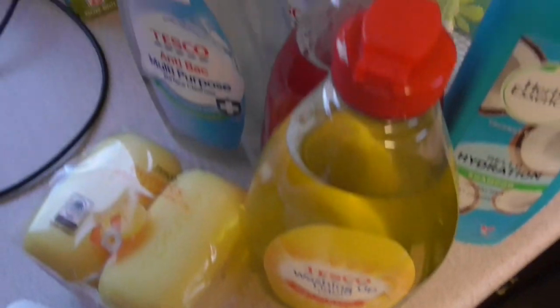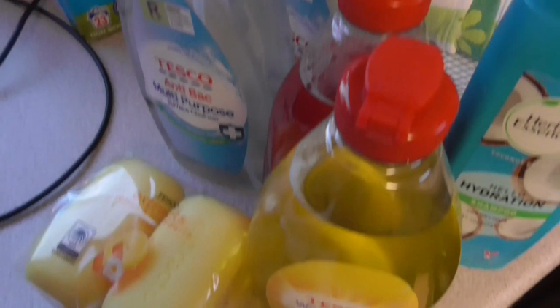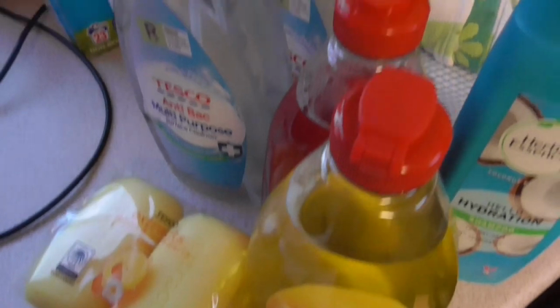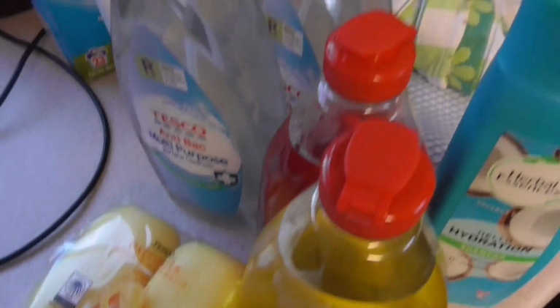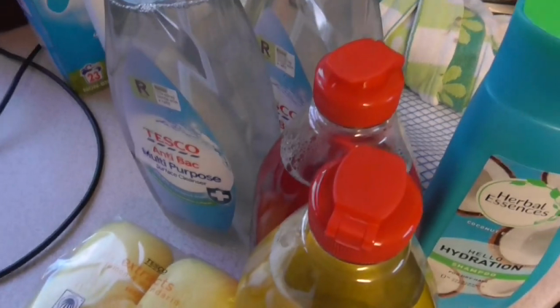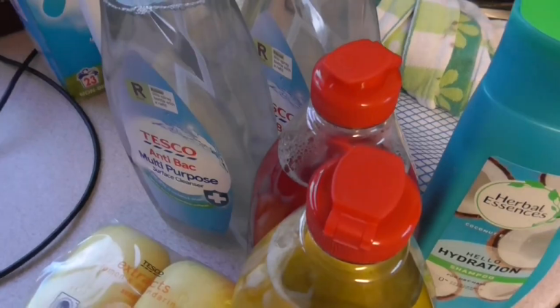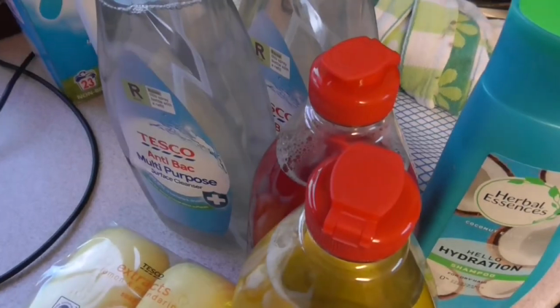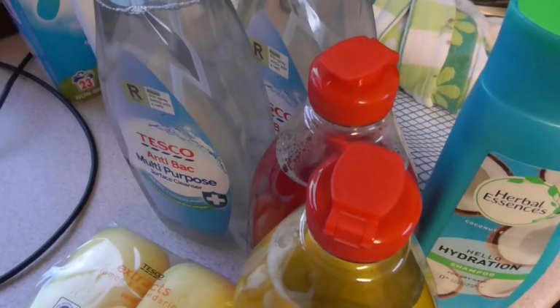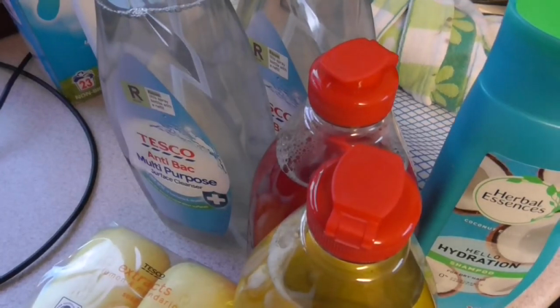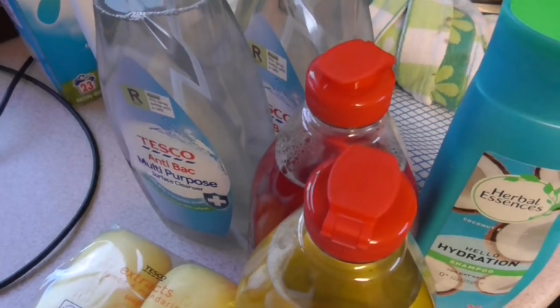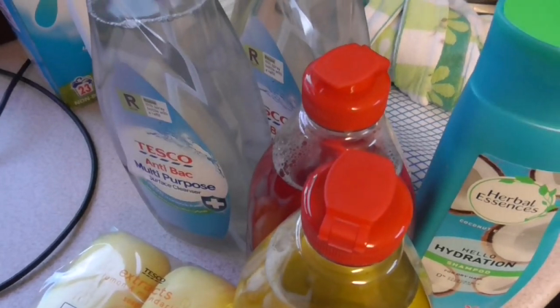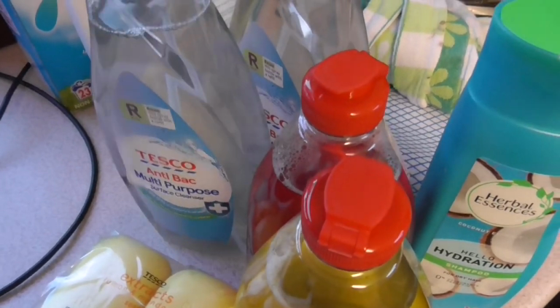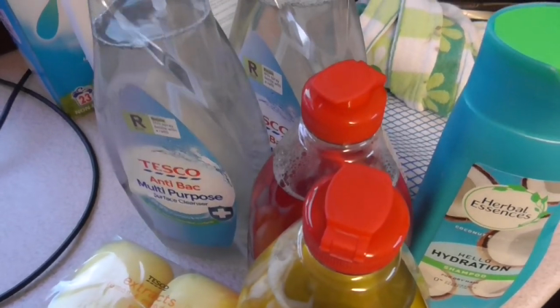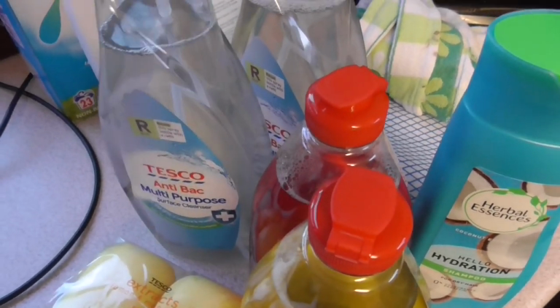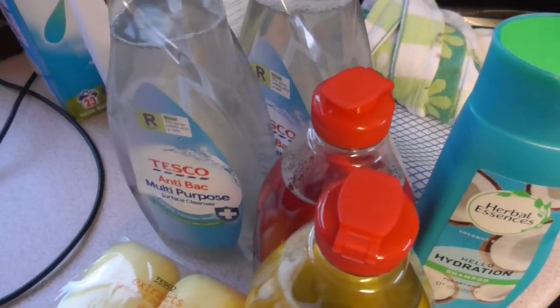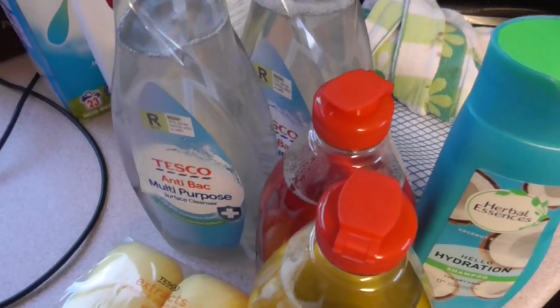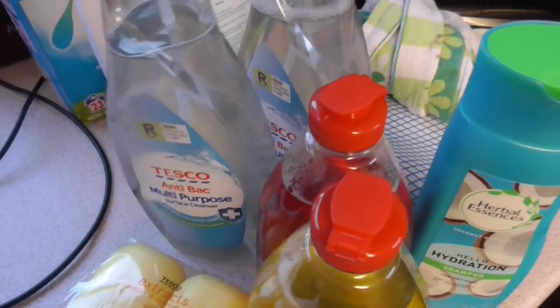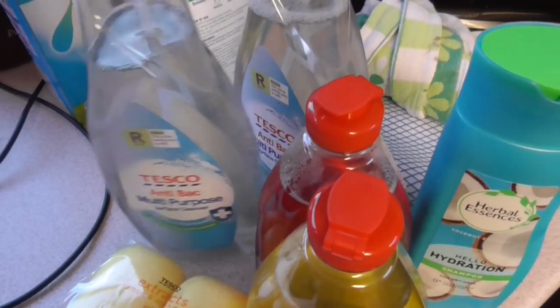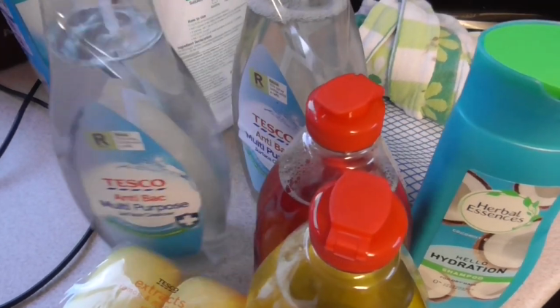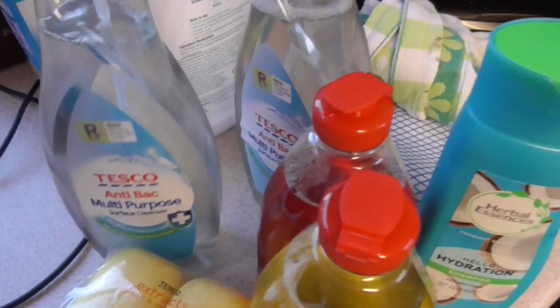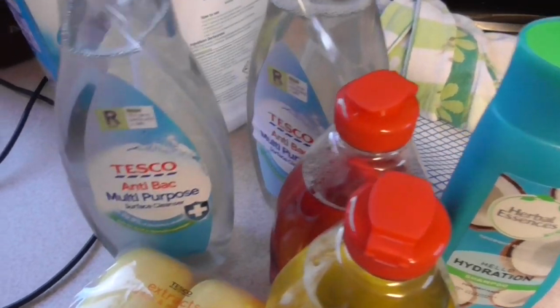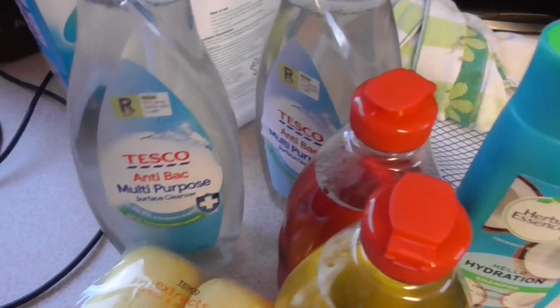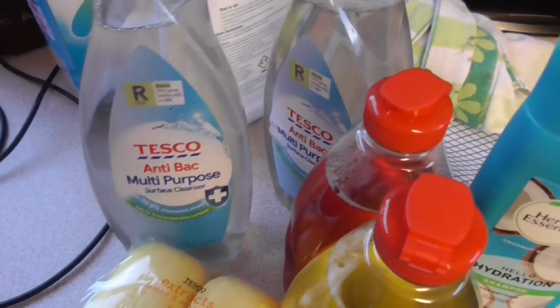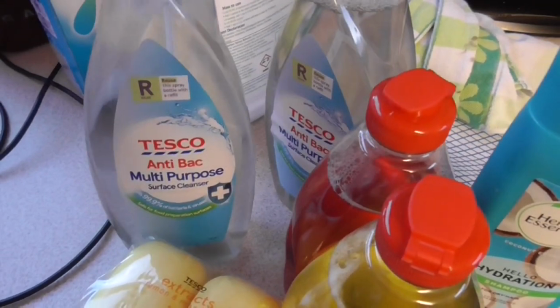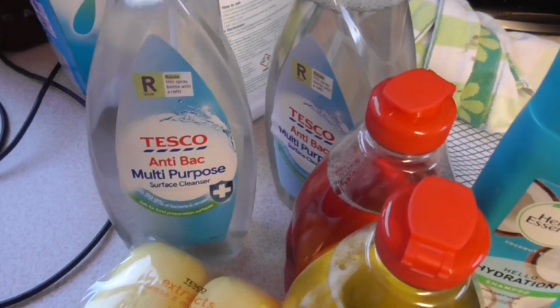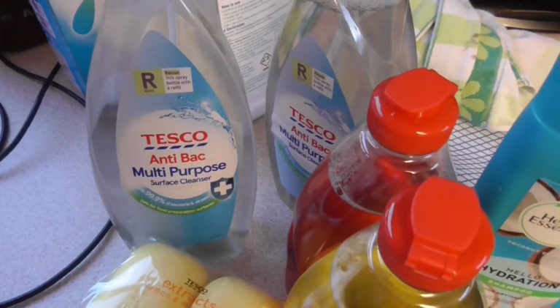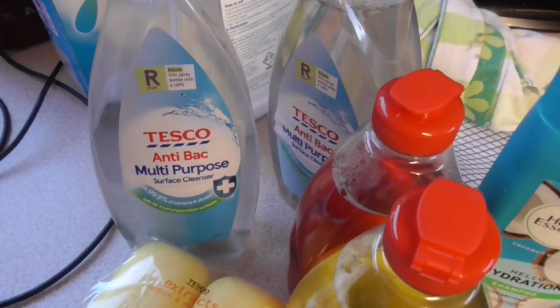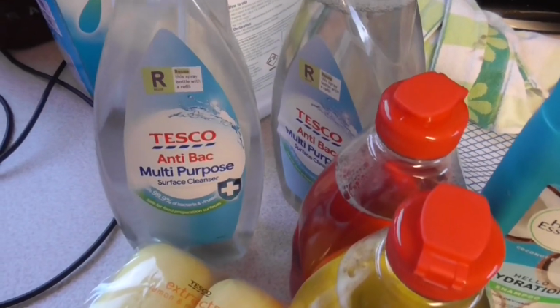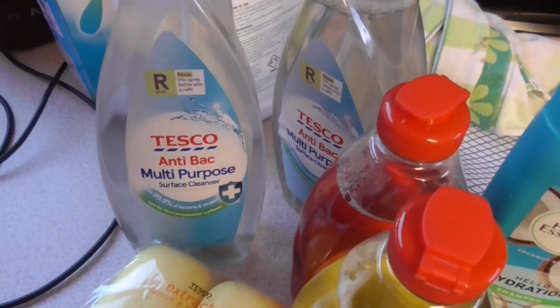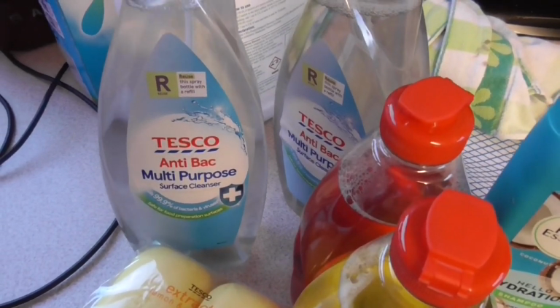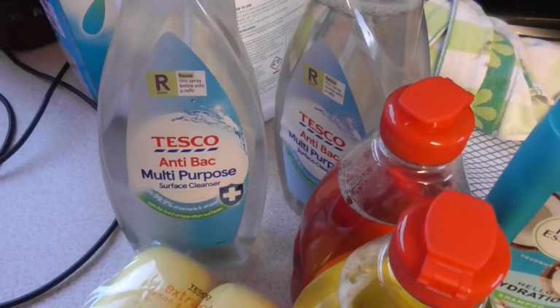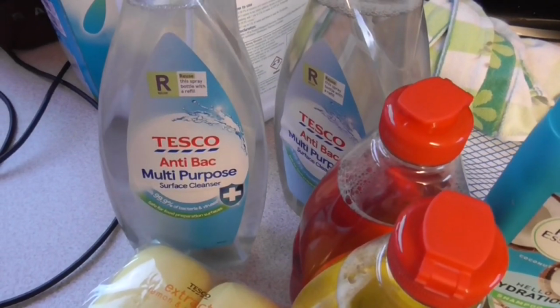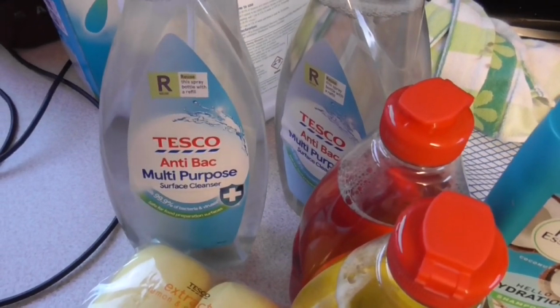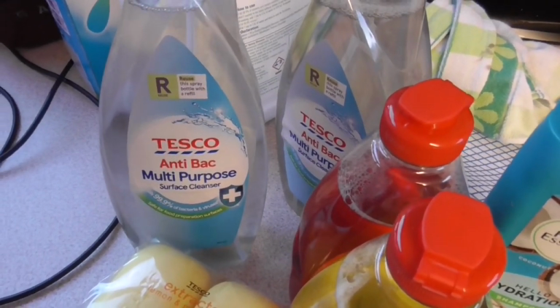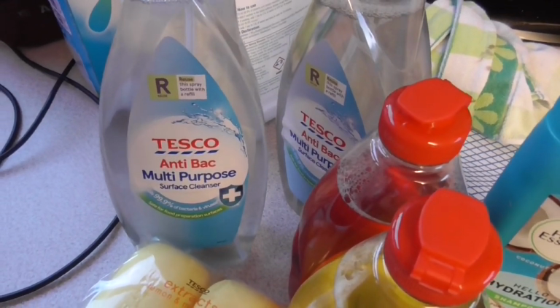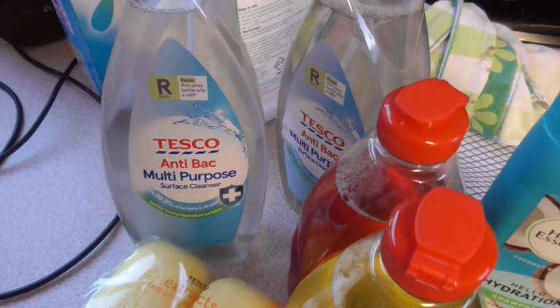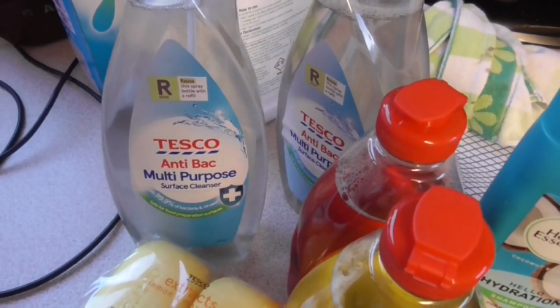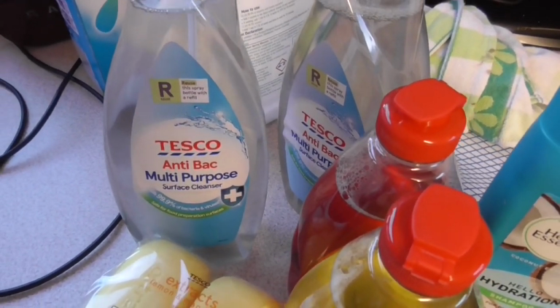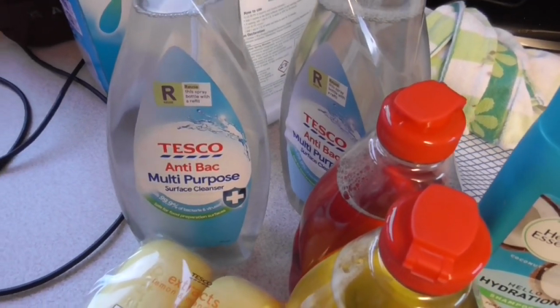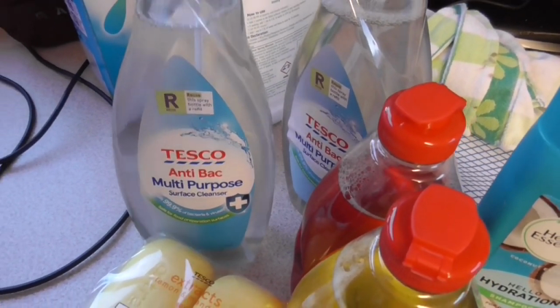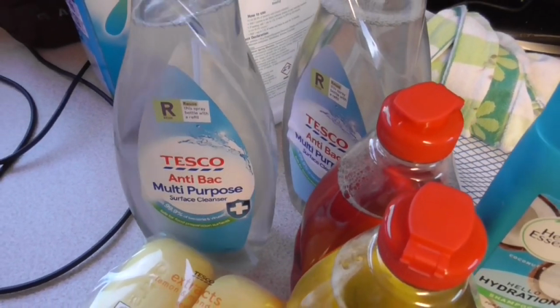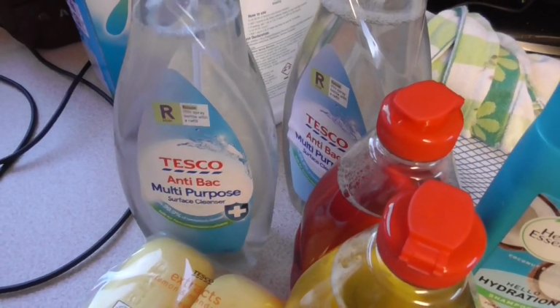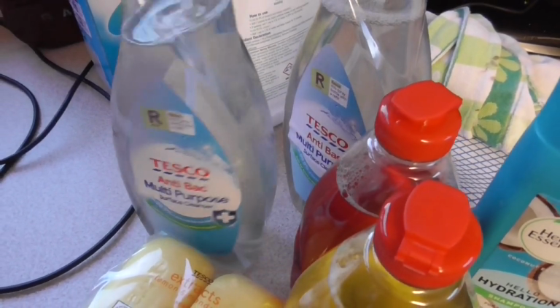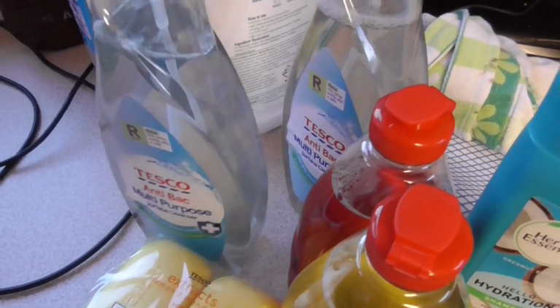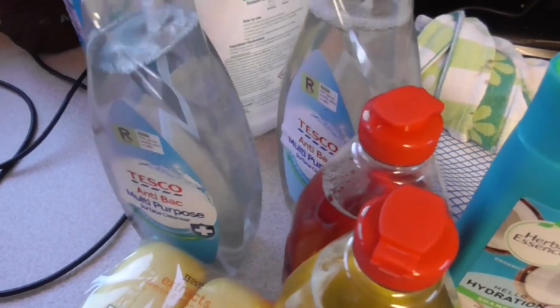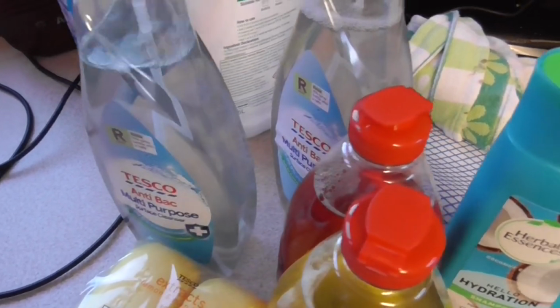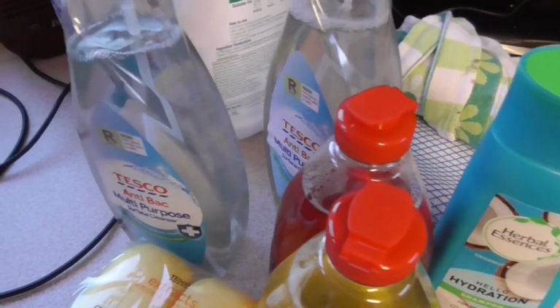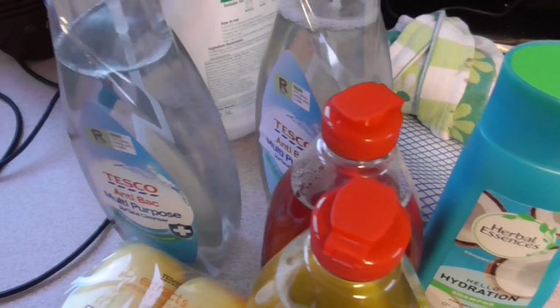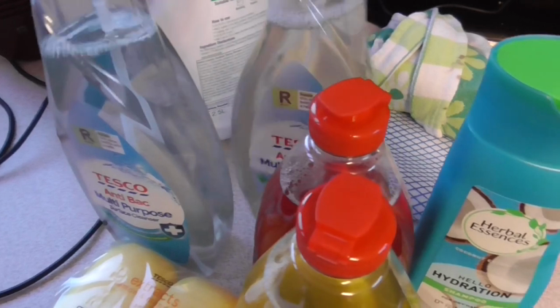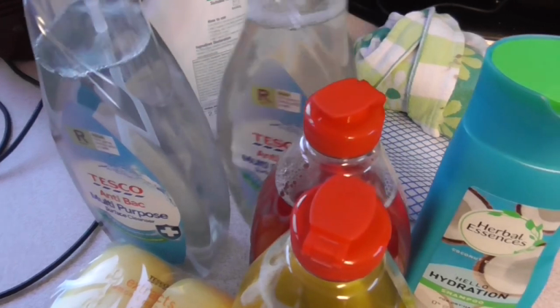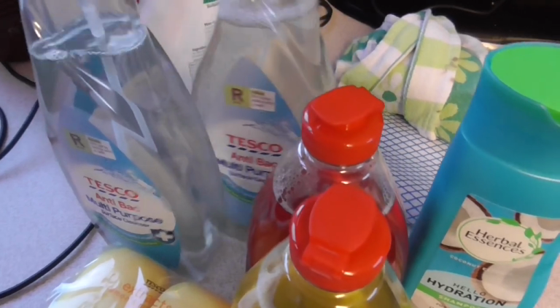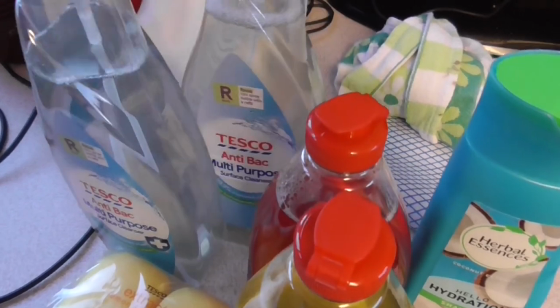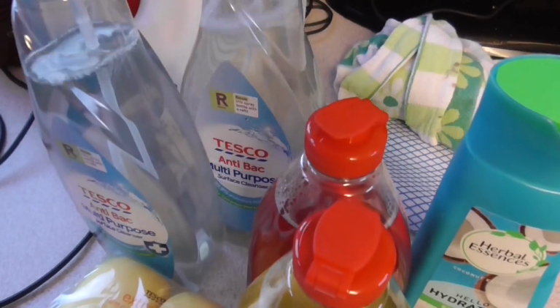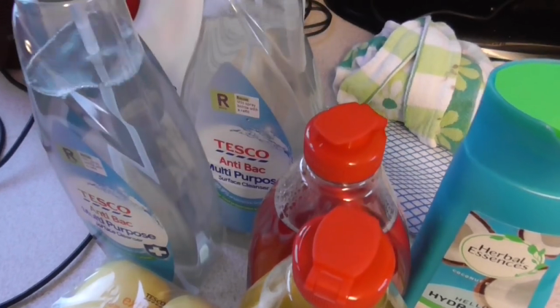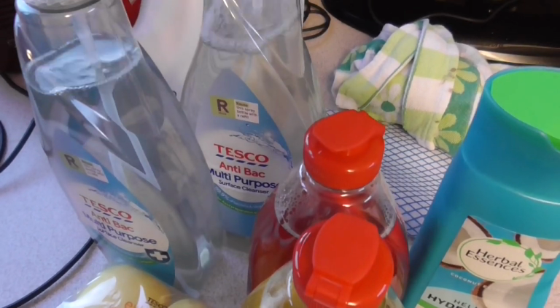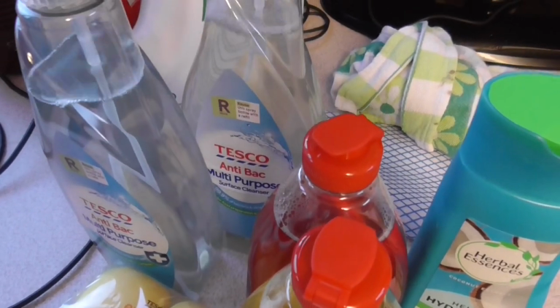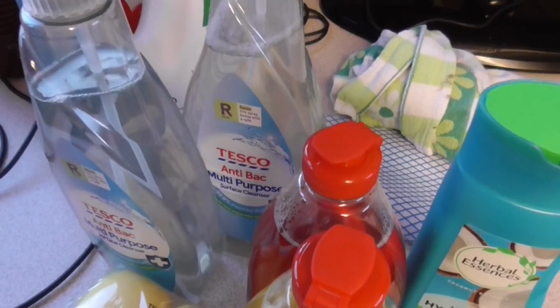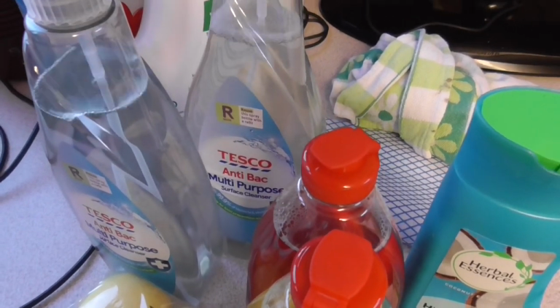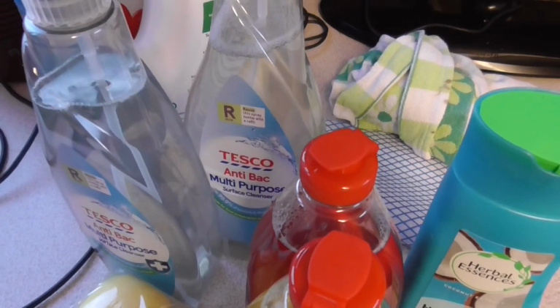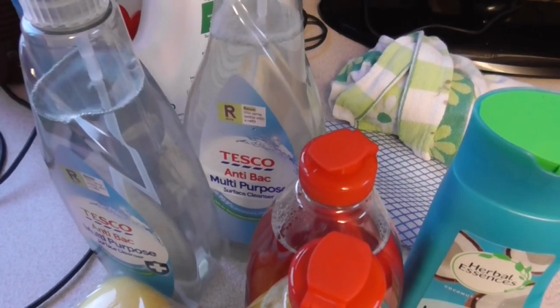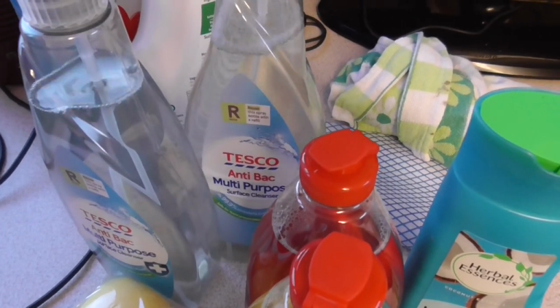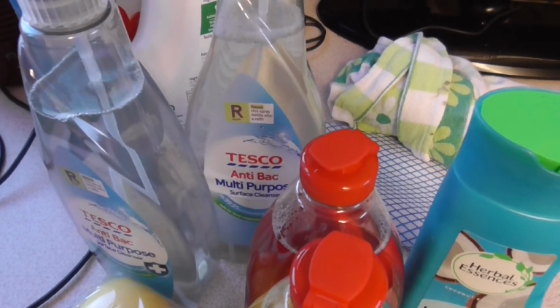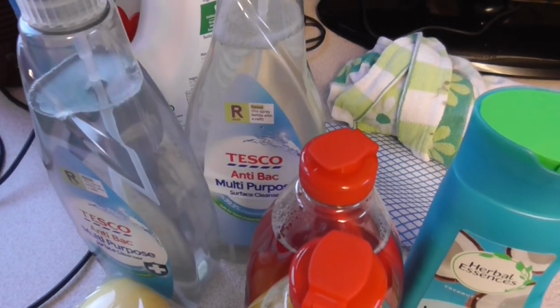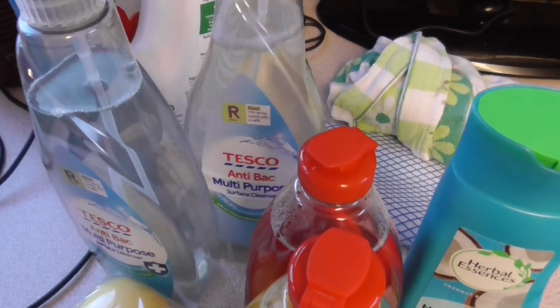And then I've got these 85p multi-purpose anti-bath sprays. I've got two of them.